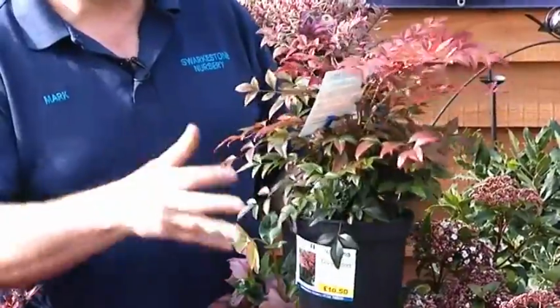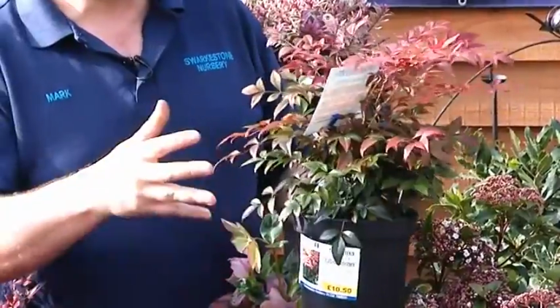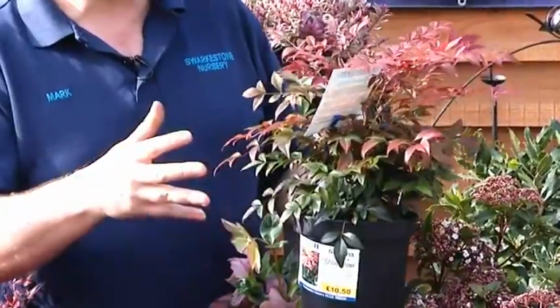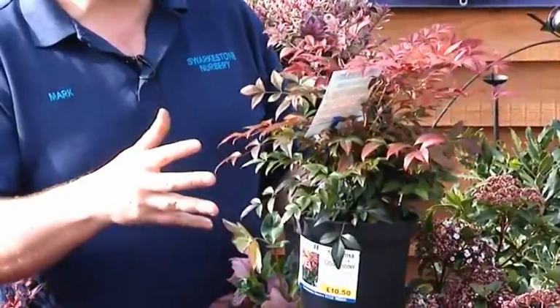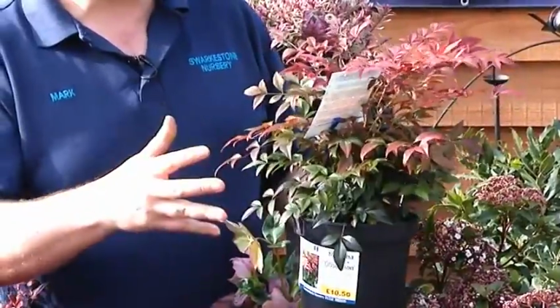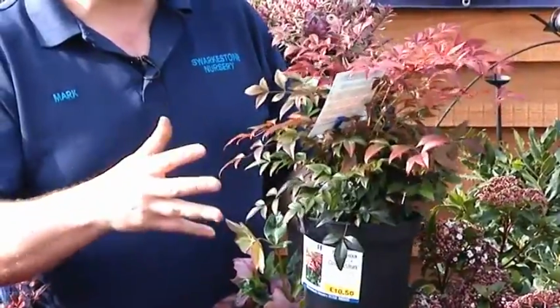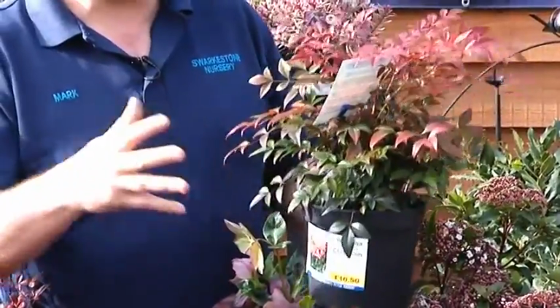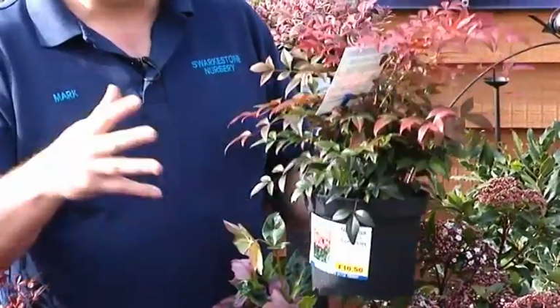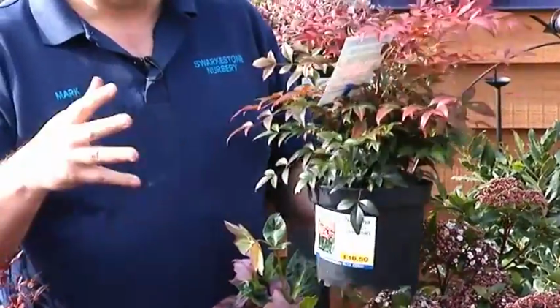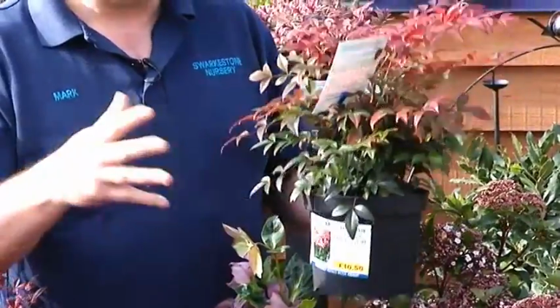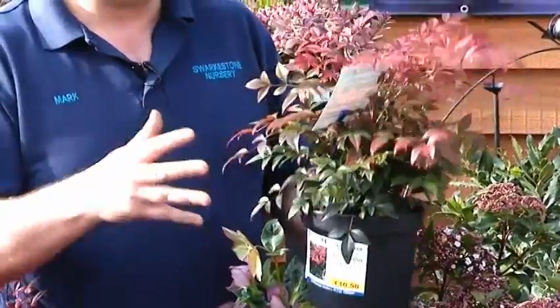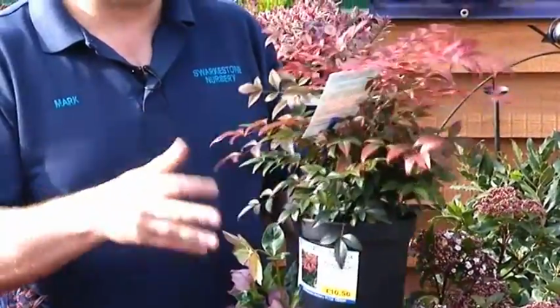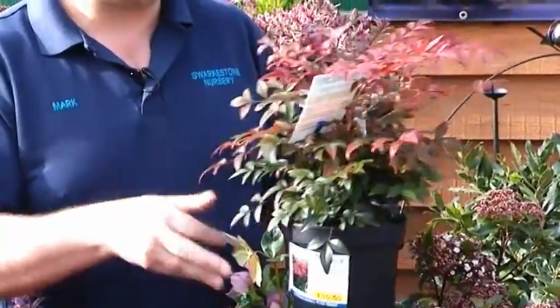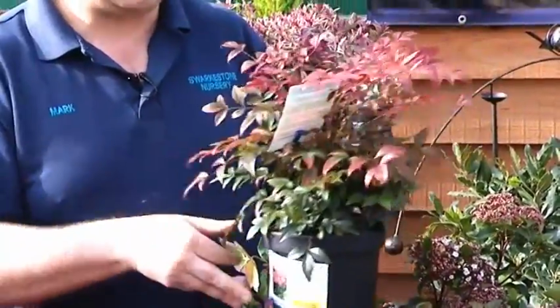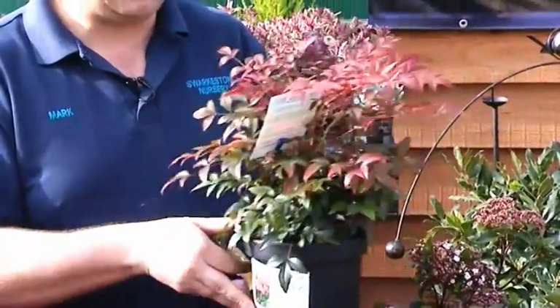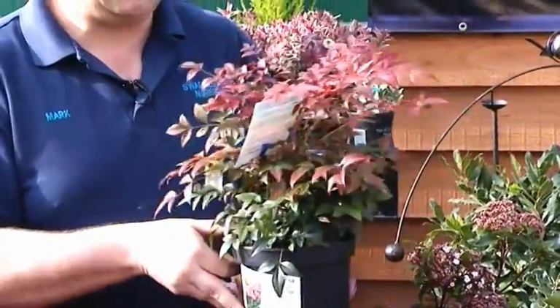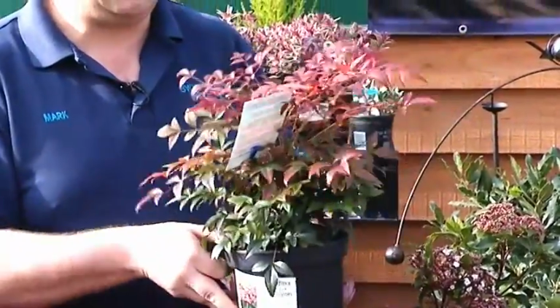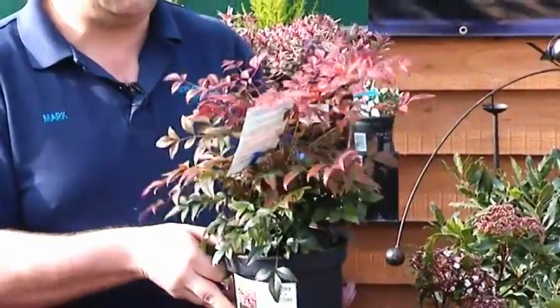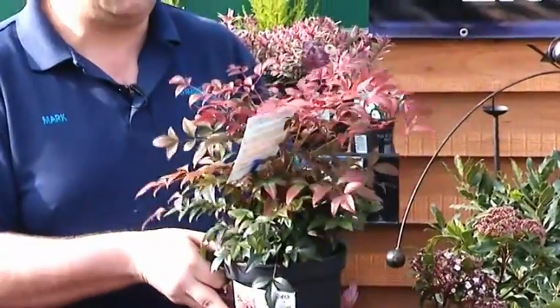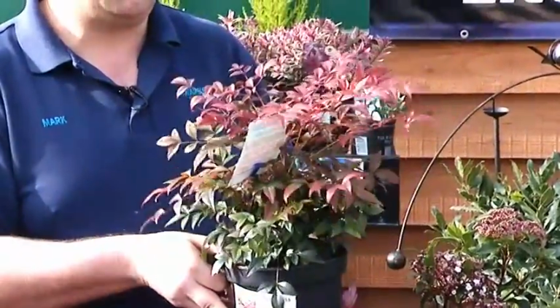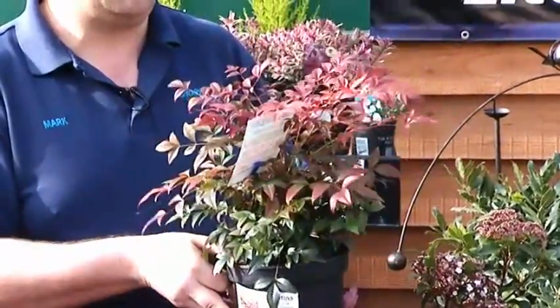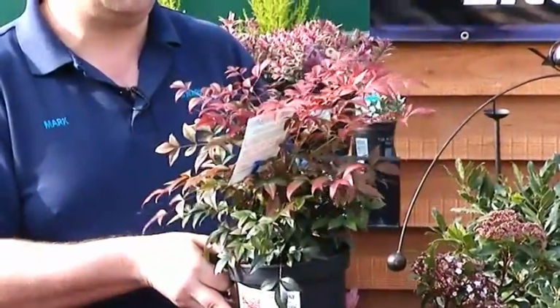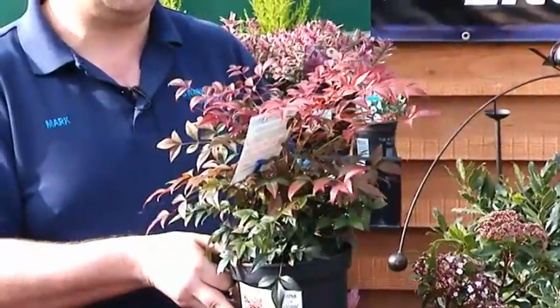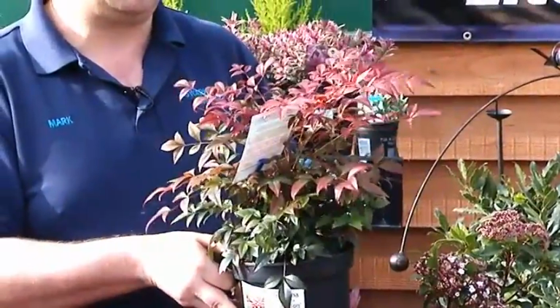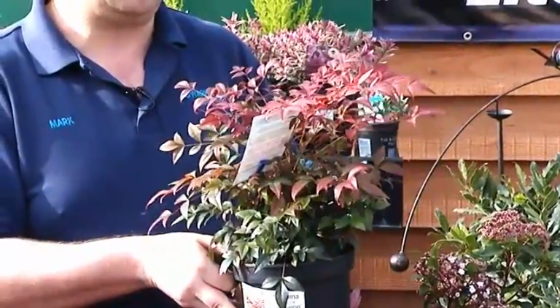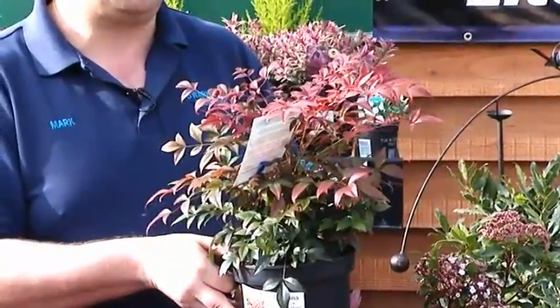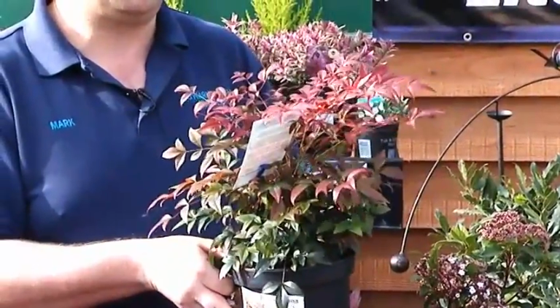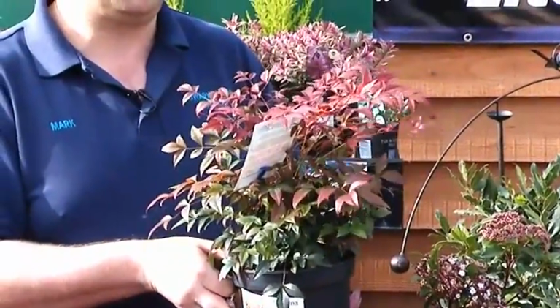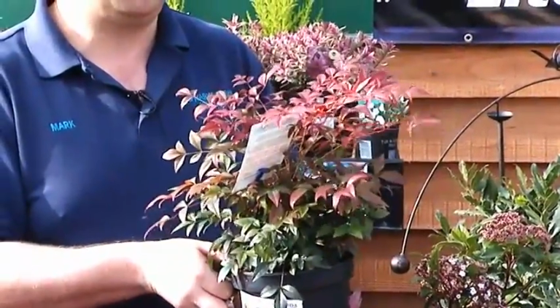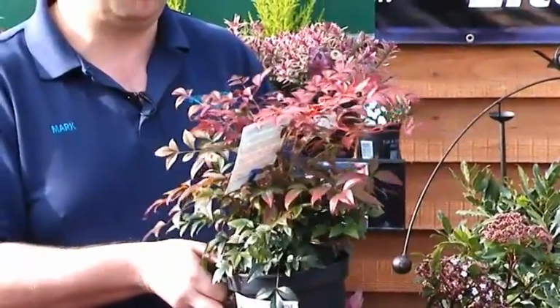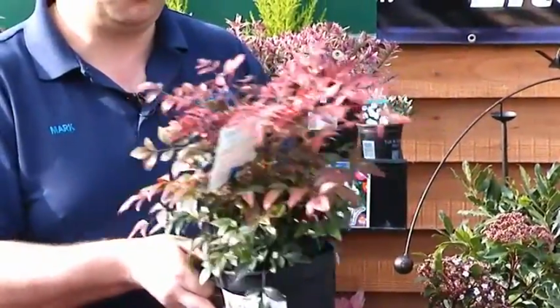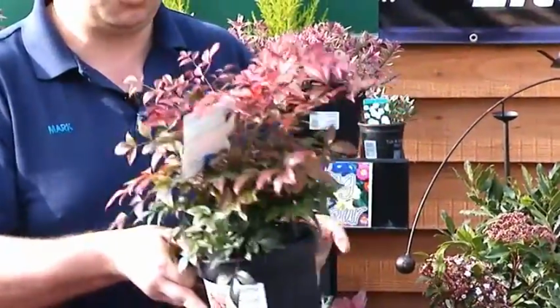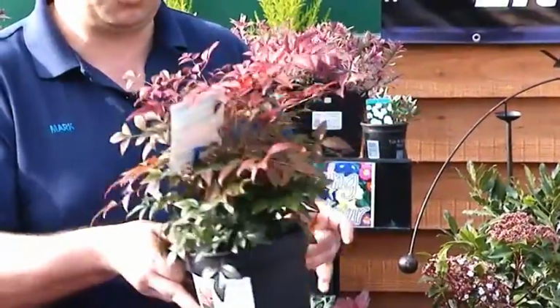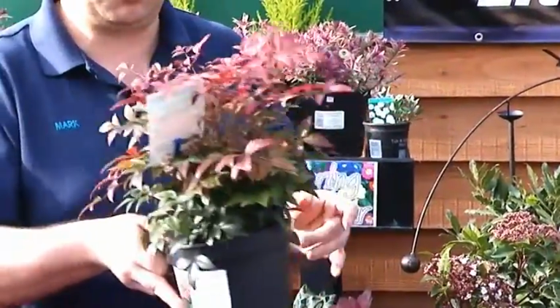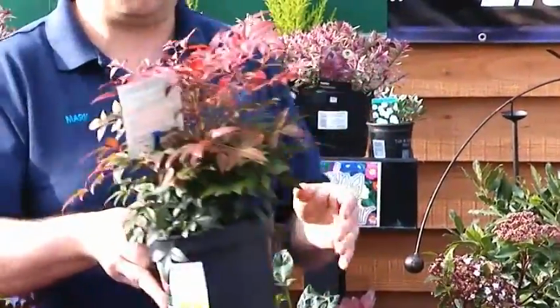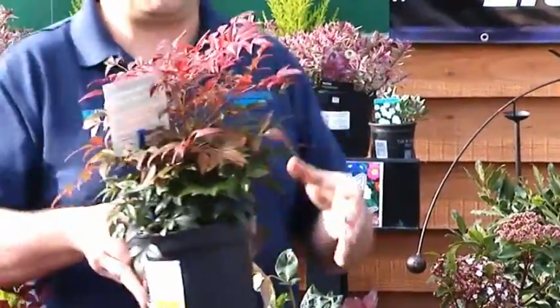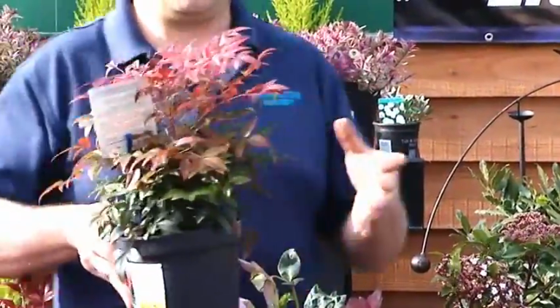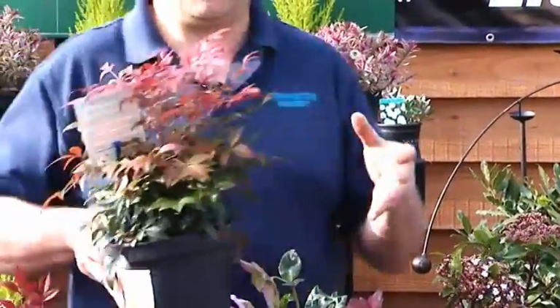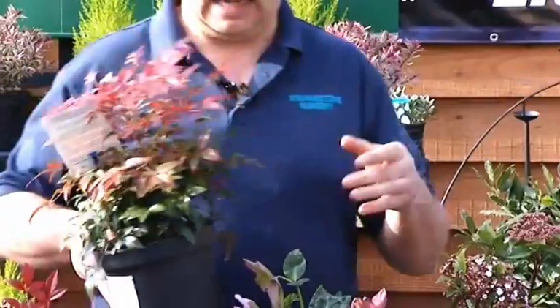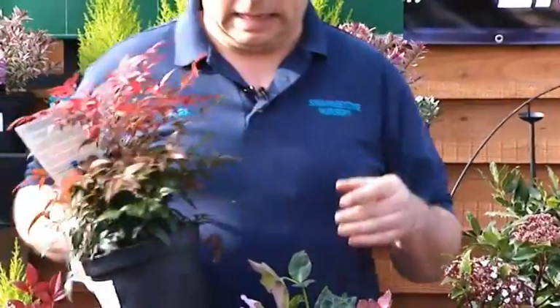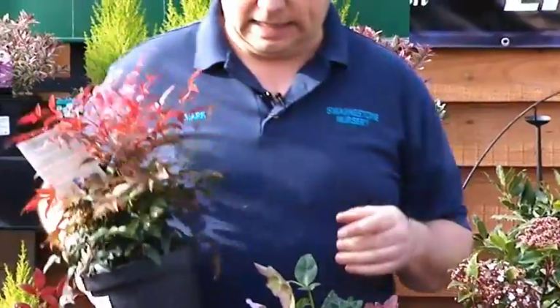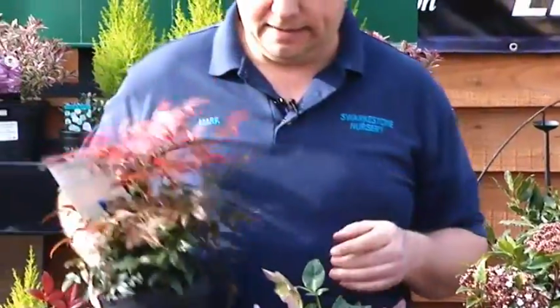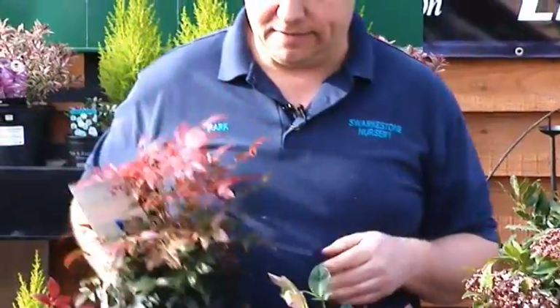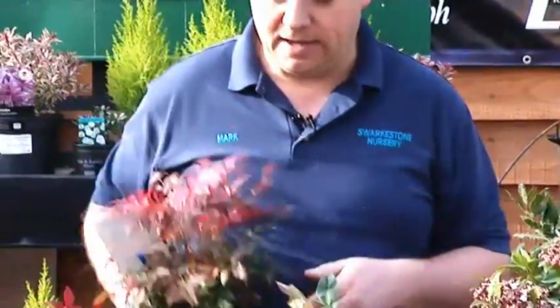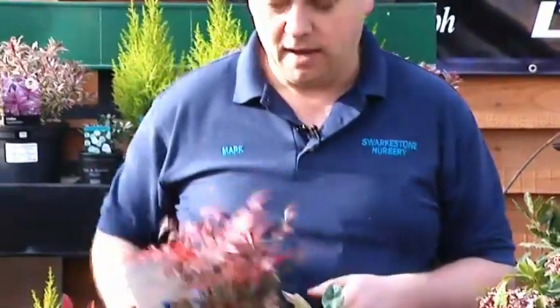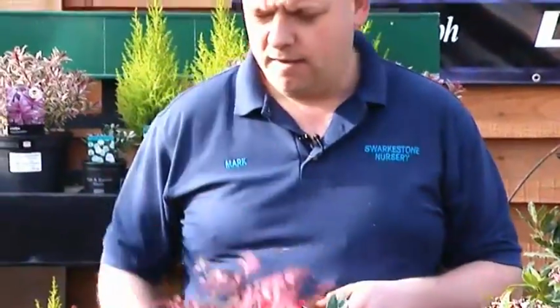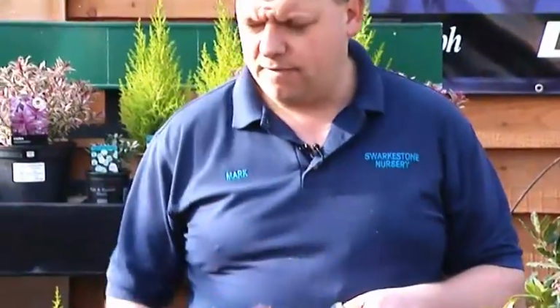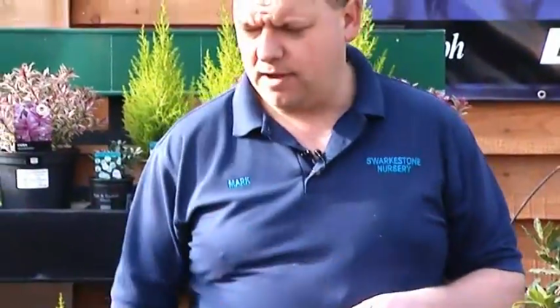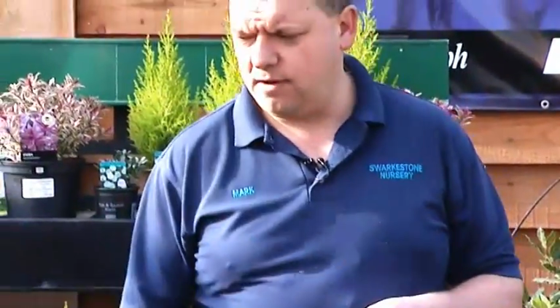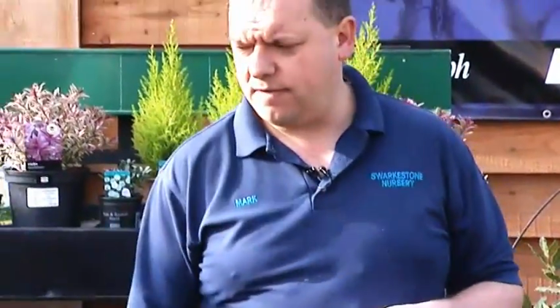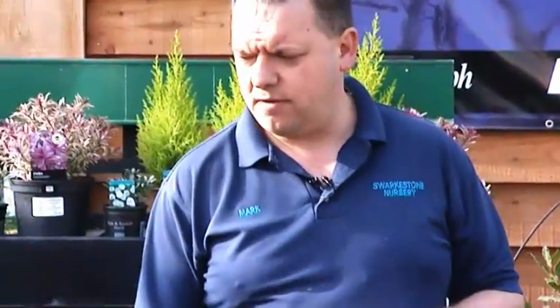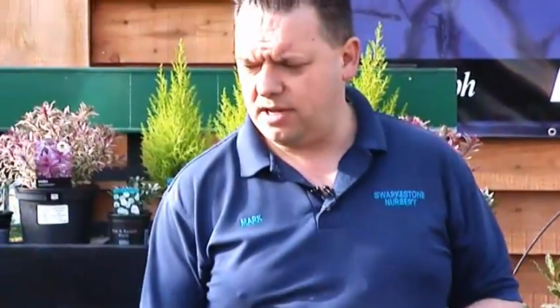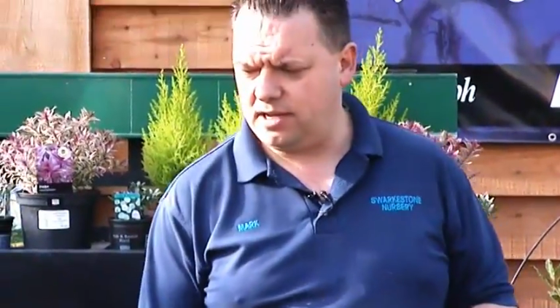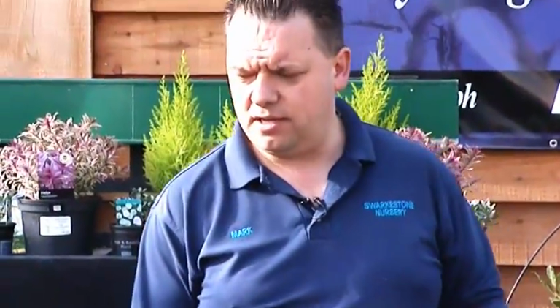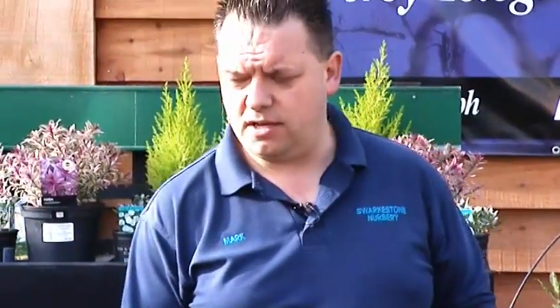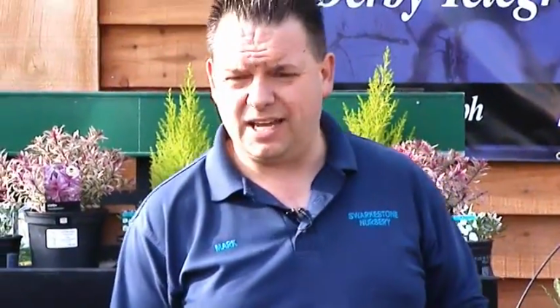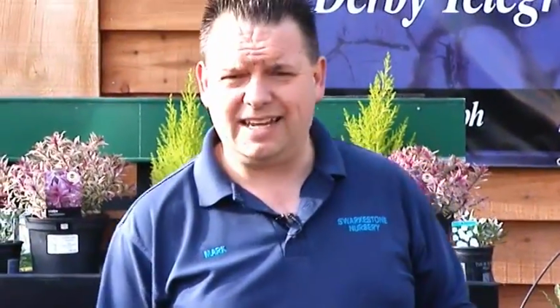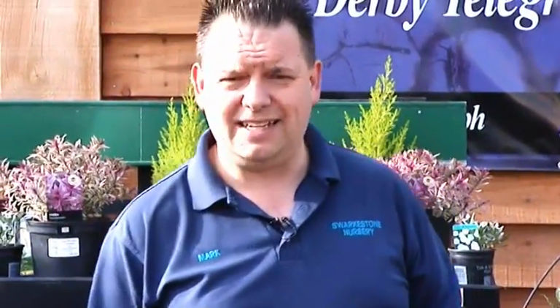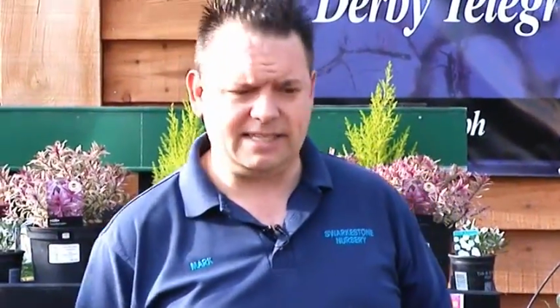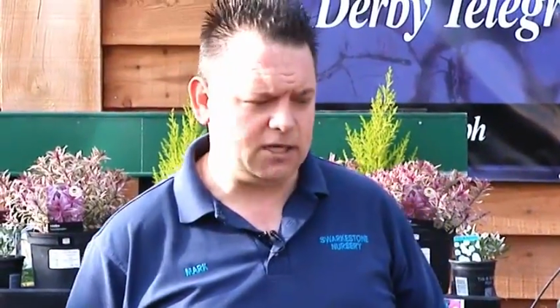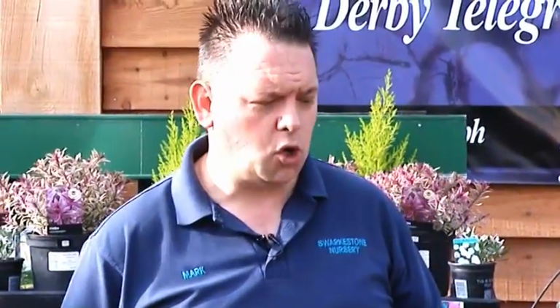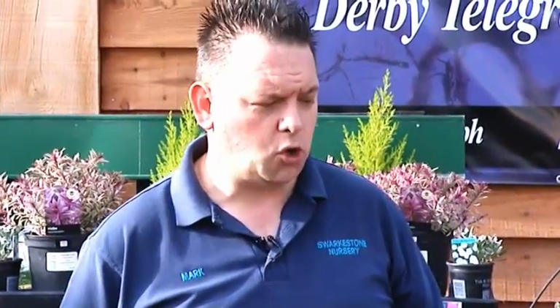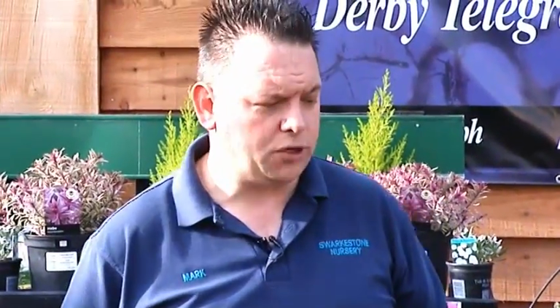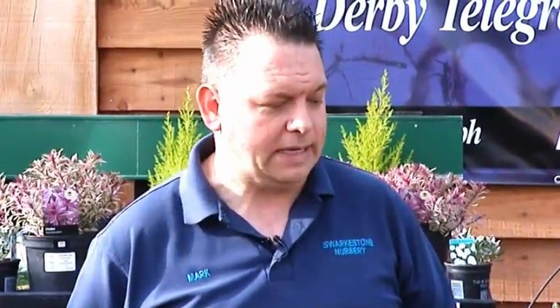It's a gorgeous plant, doesn't take any looking after at all — just plant it and leave it. Very, very easy gardening.